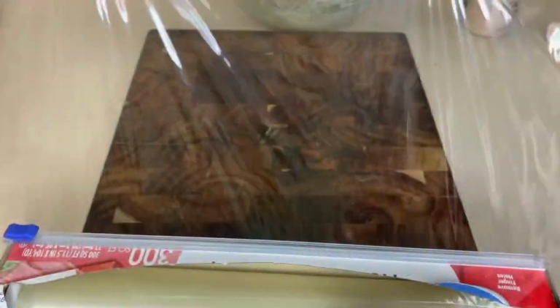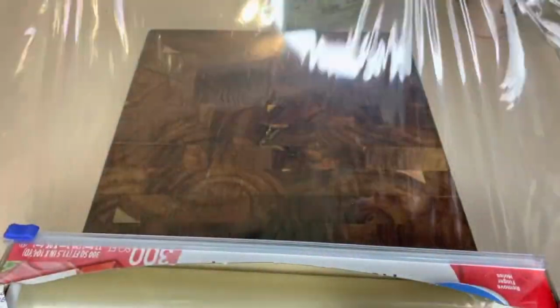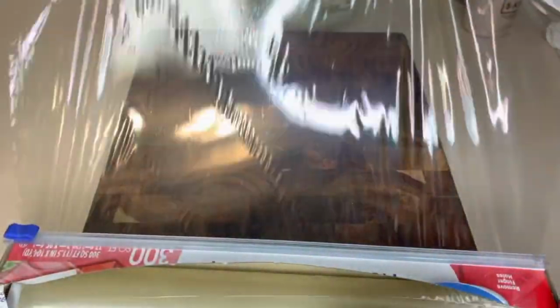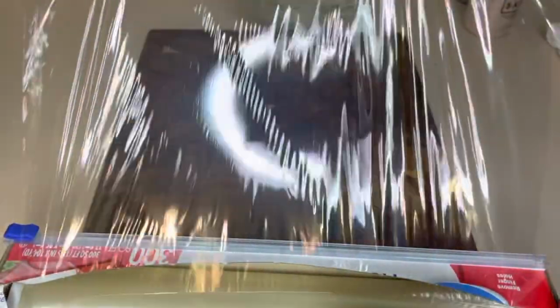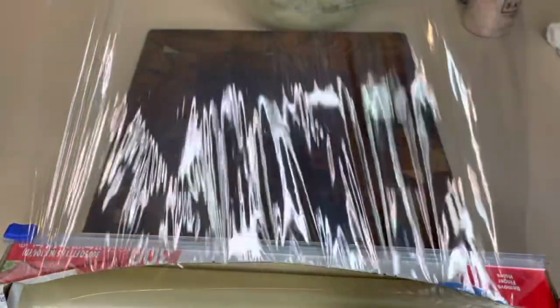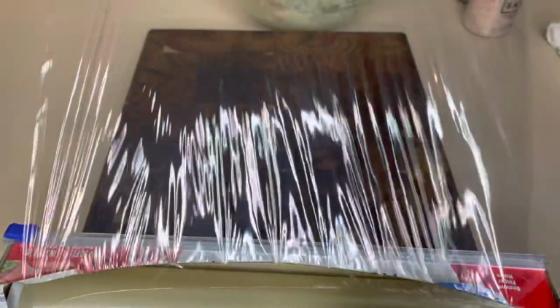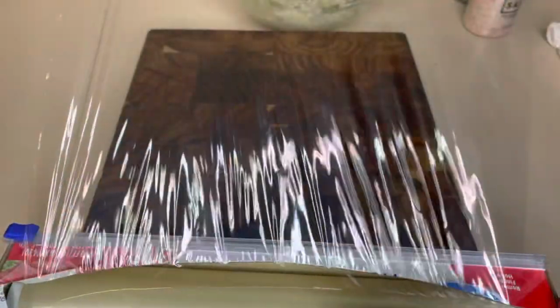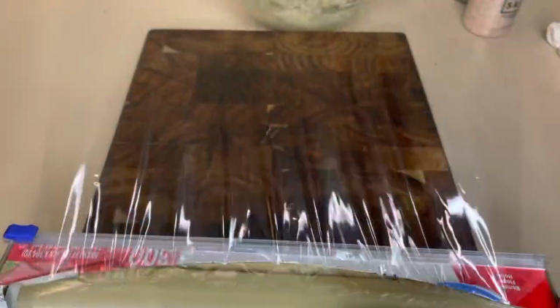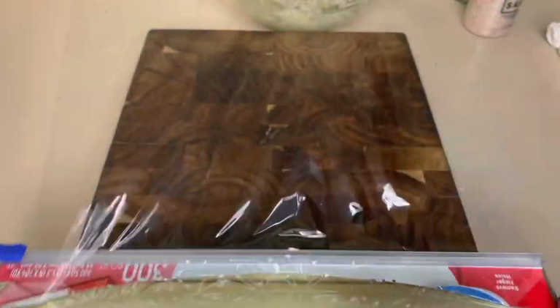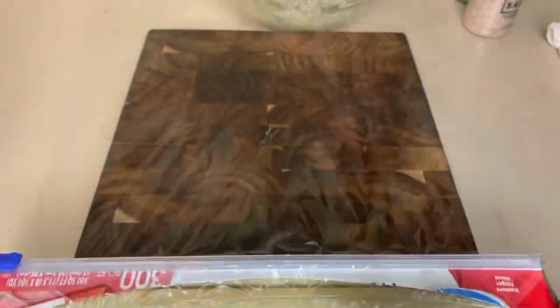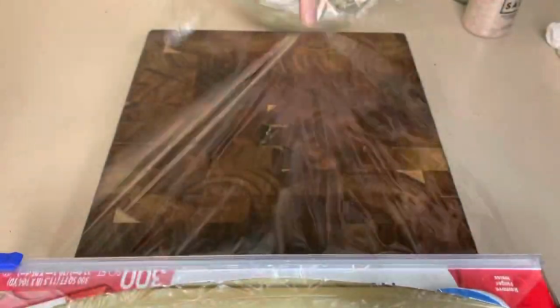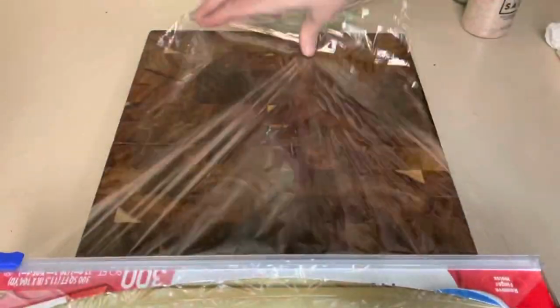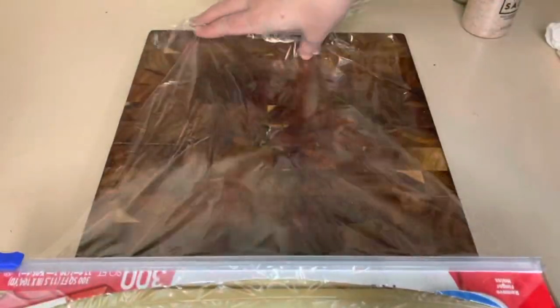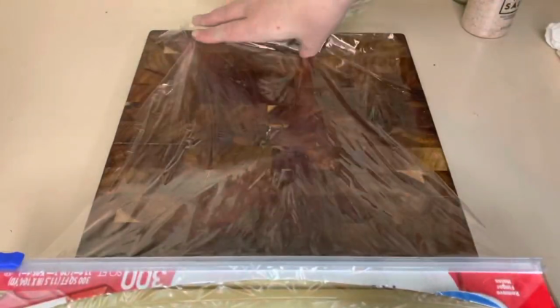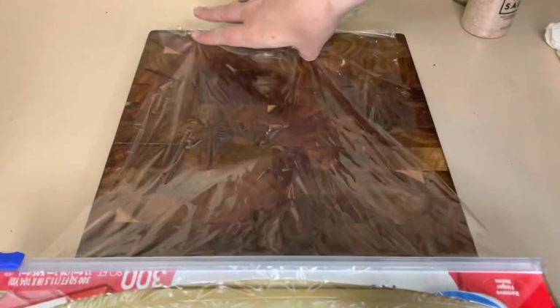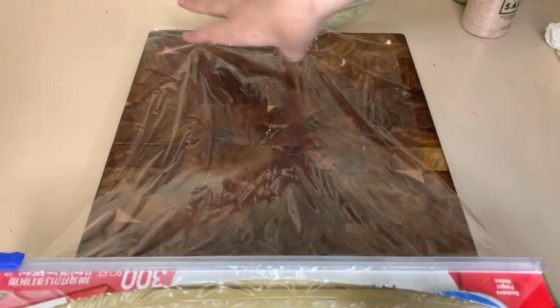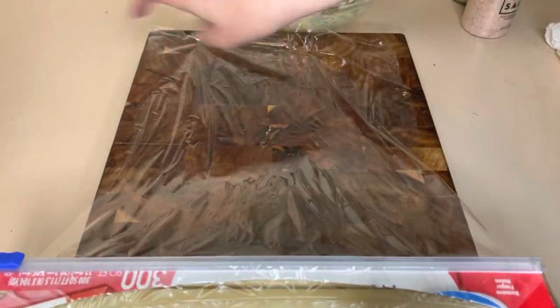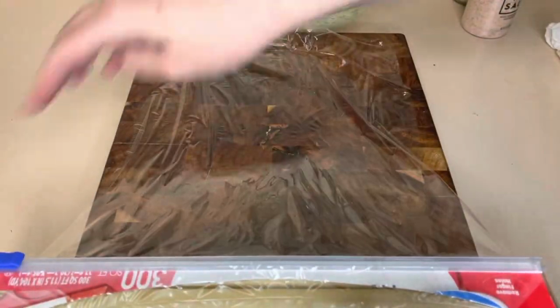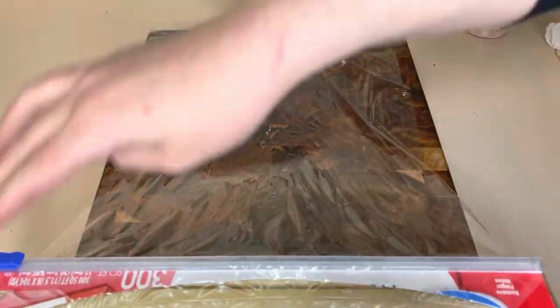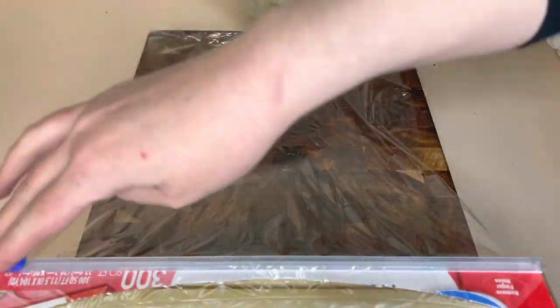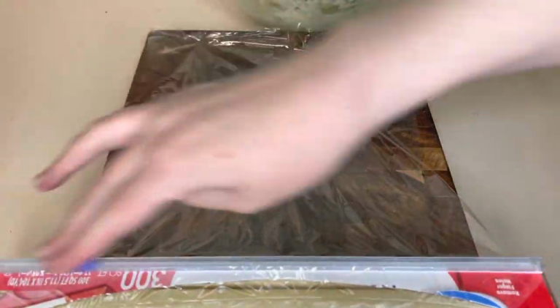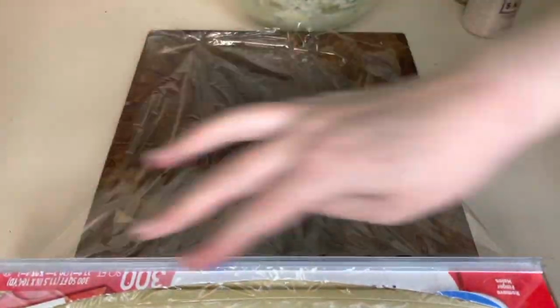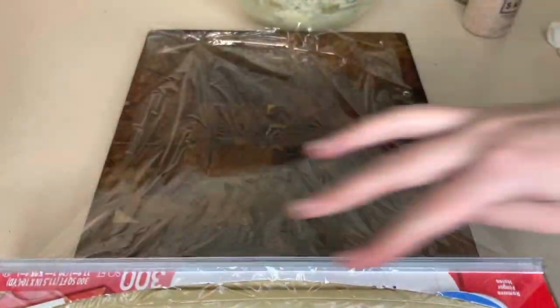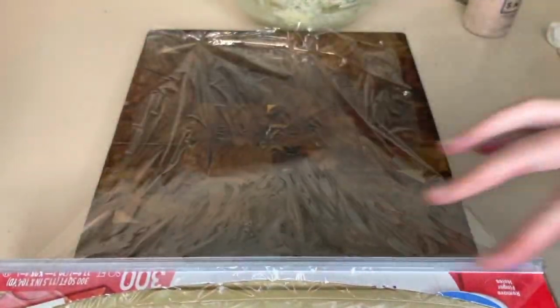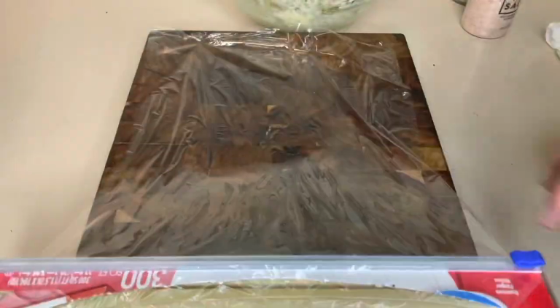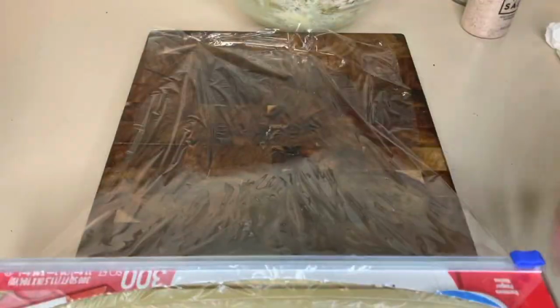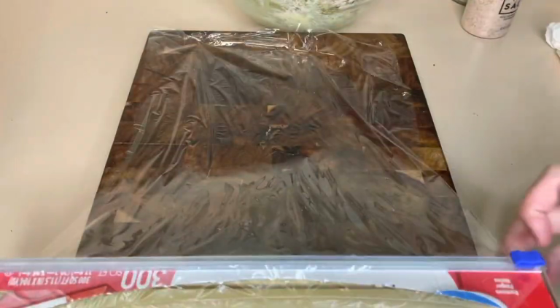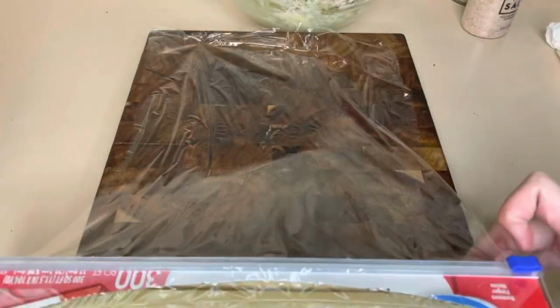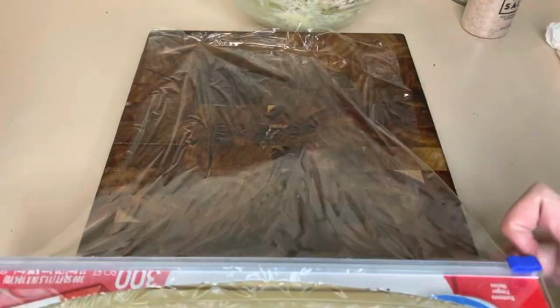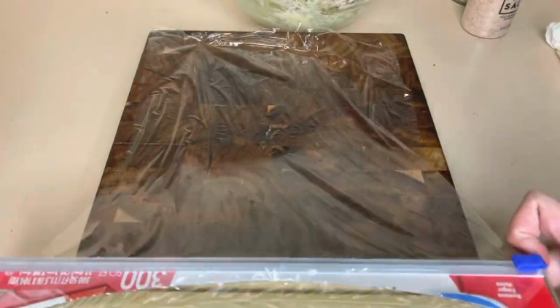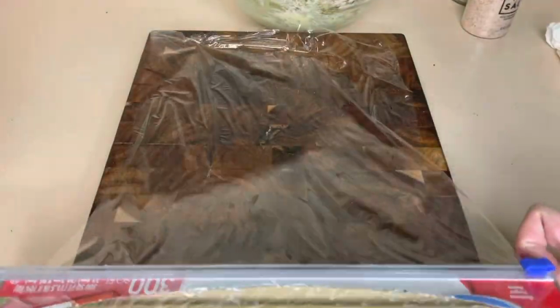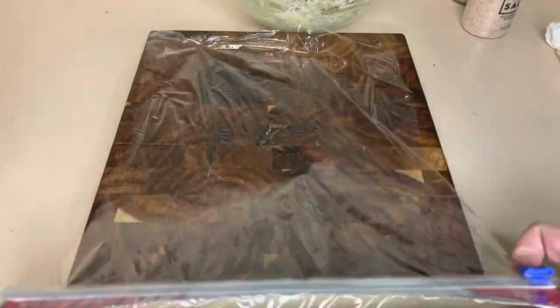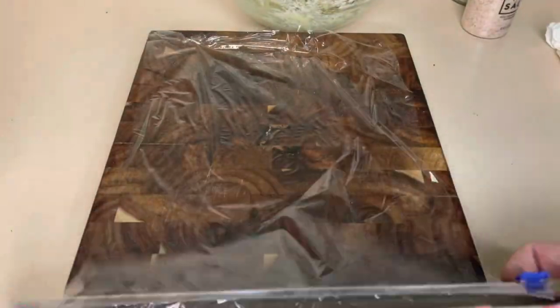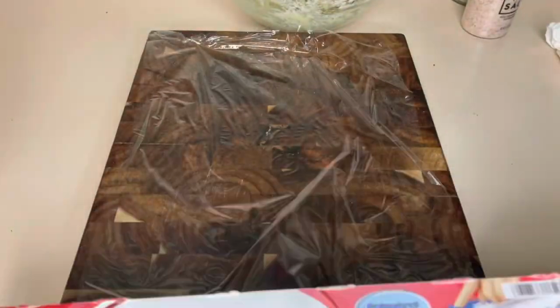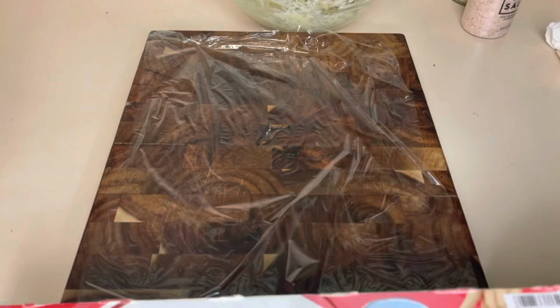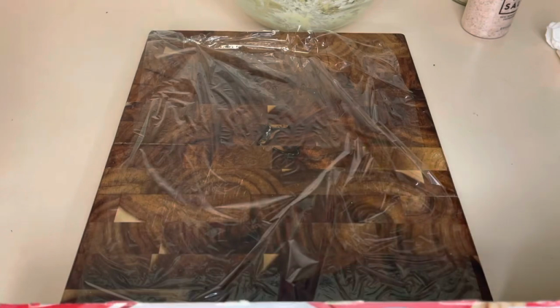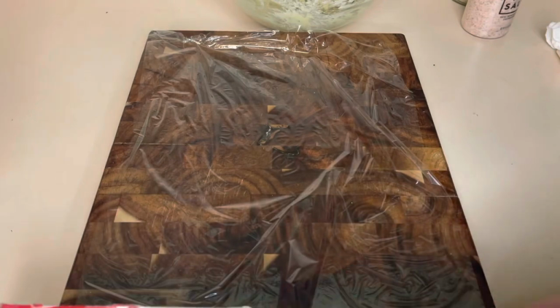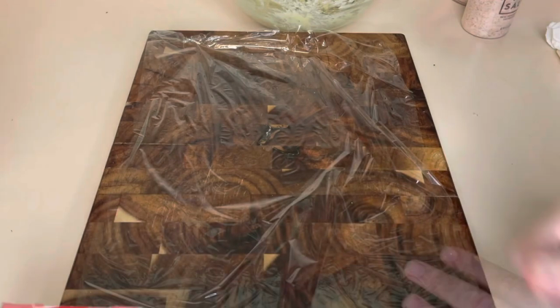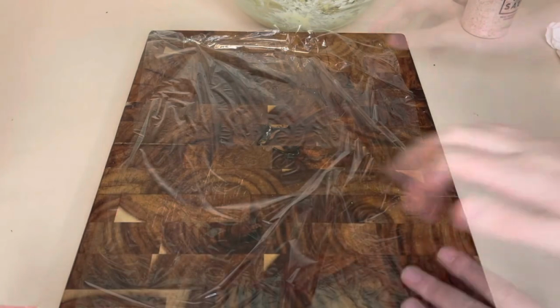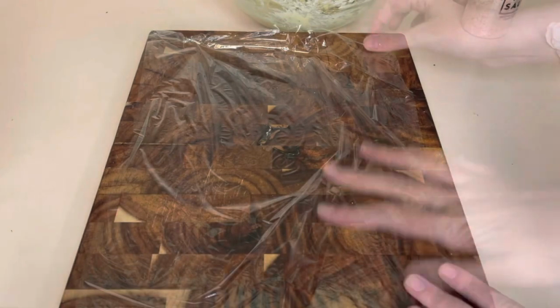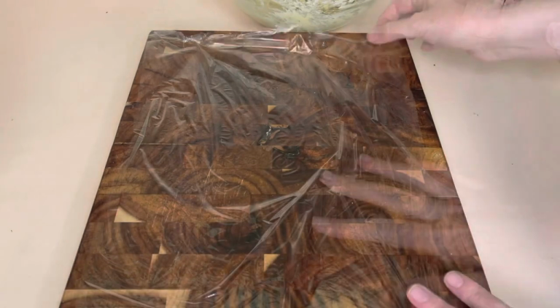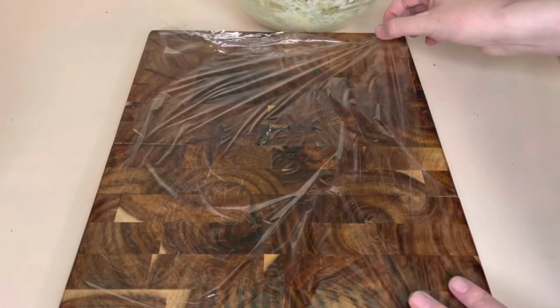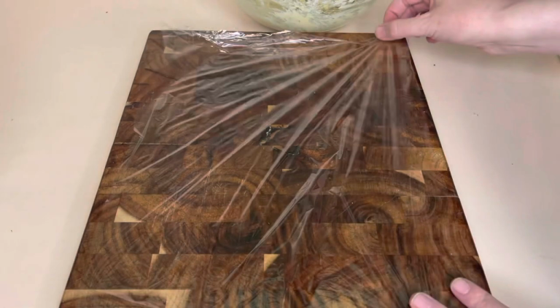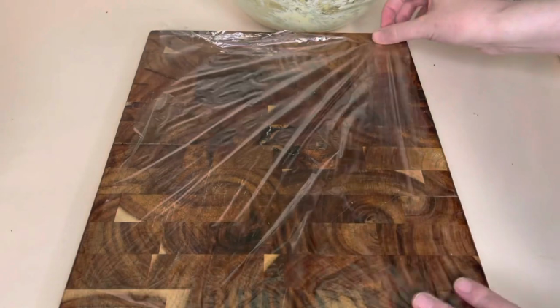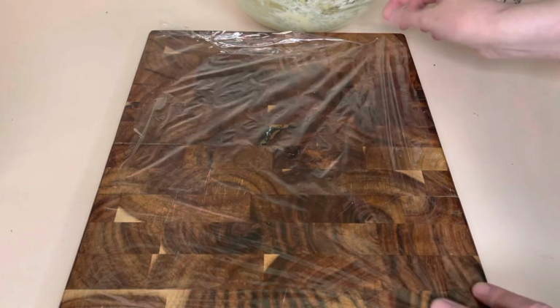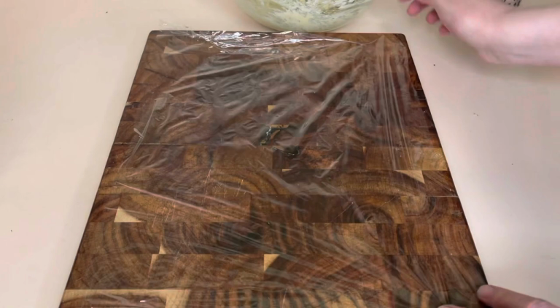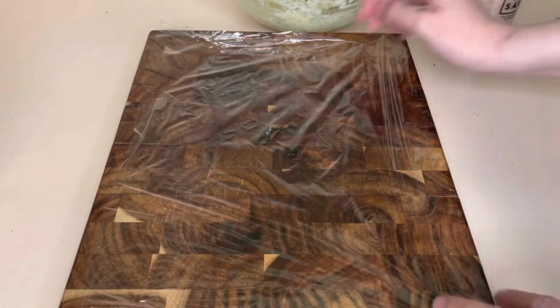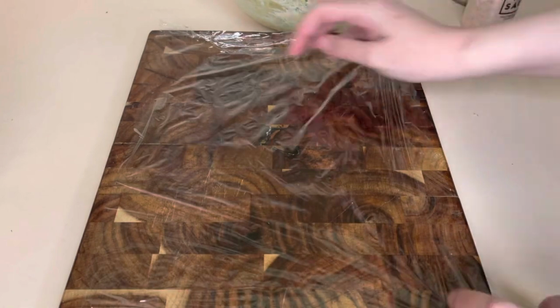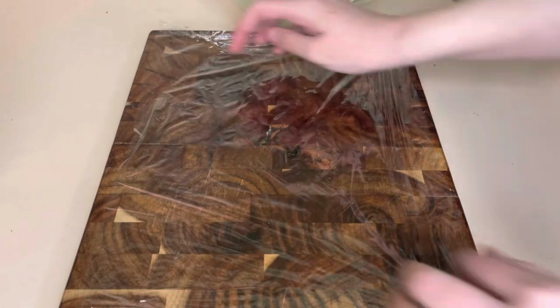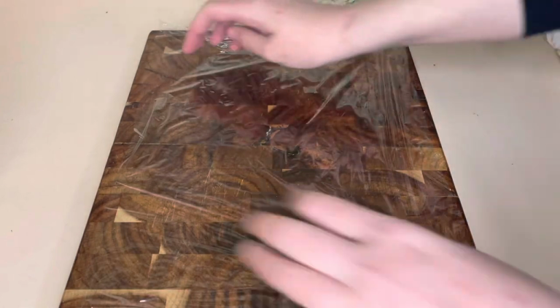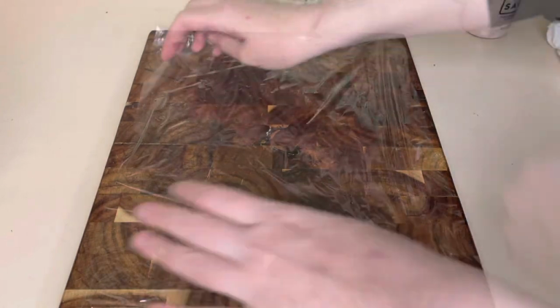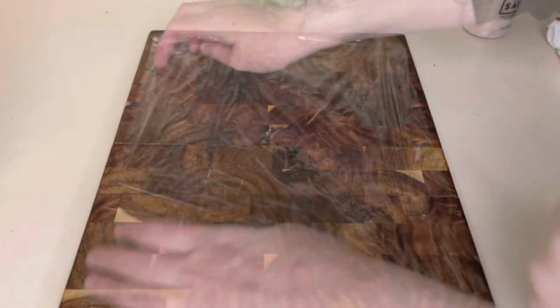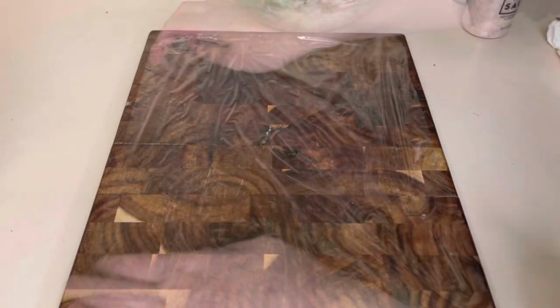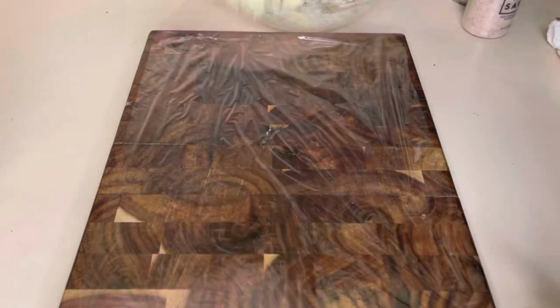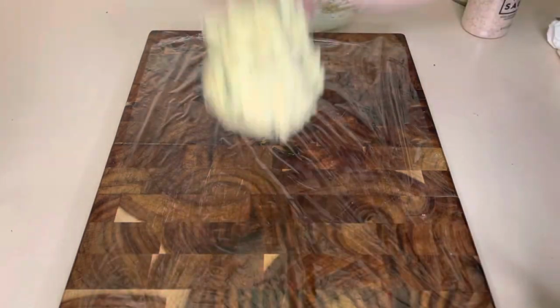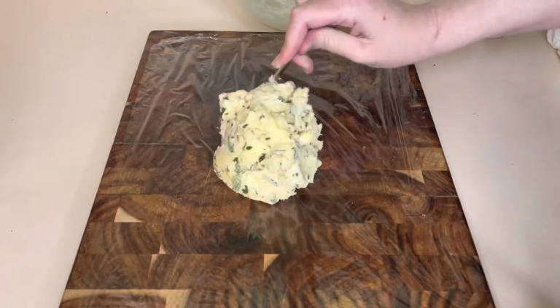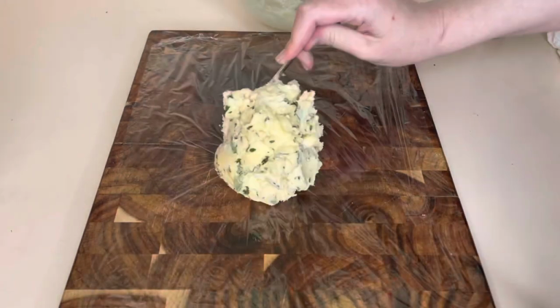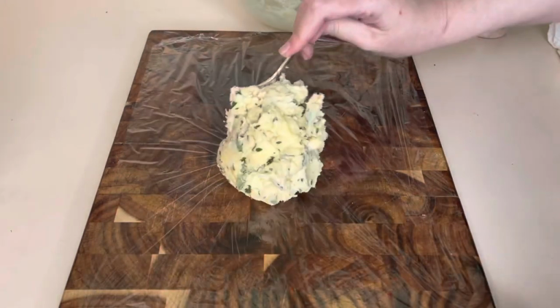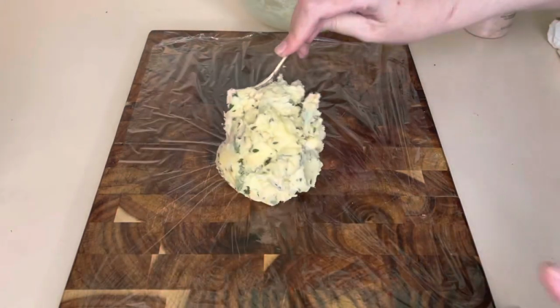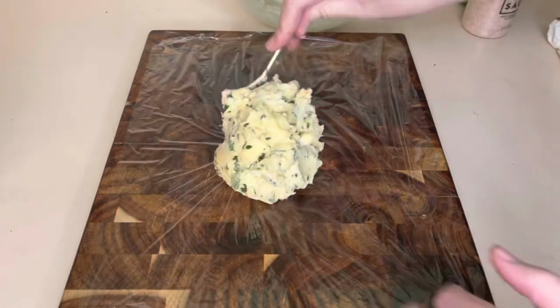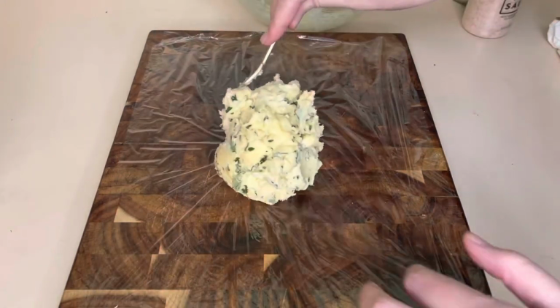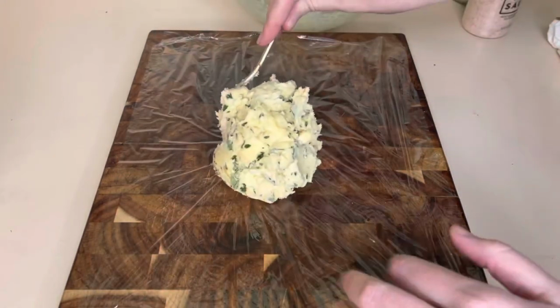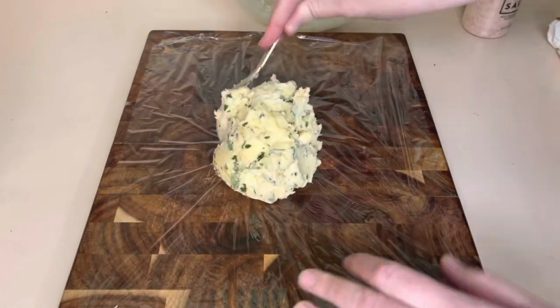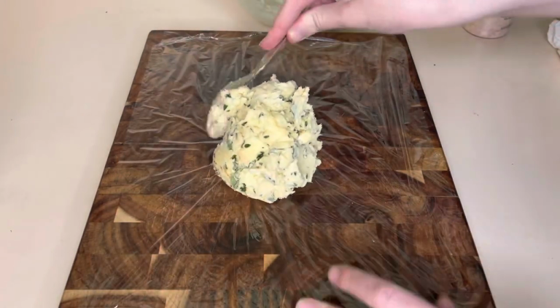Once all our herbs and spices are evenly mixed into the butter, we're going to take some saran wrap and roll this out into a log.